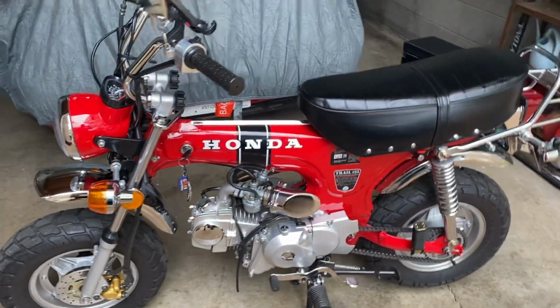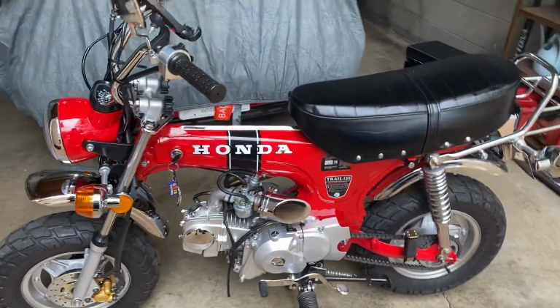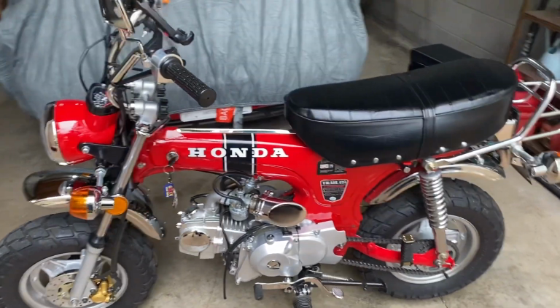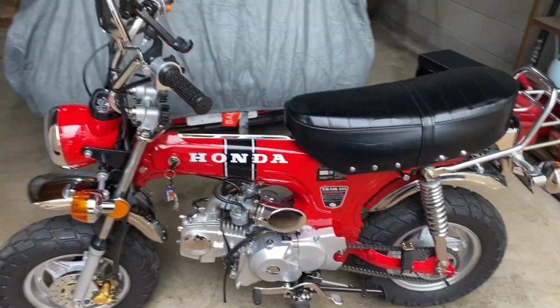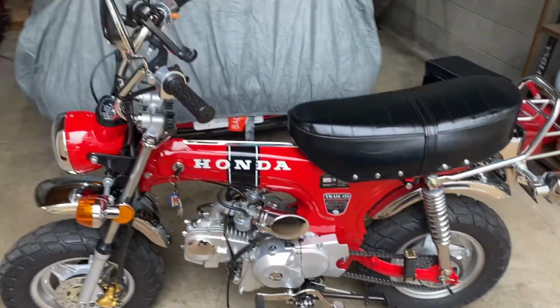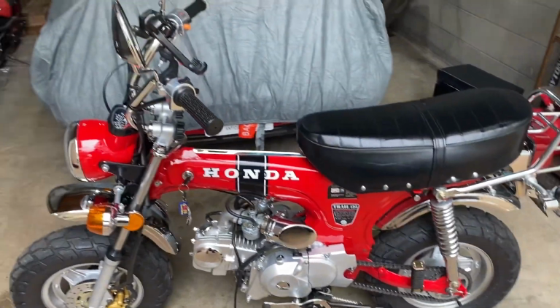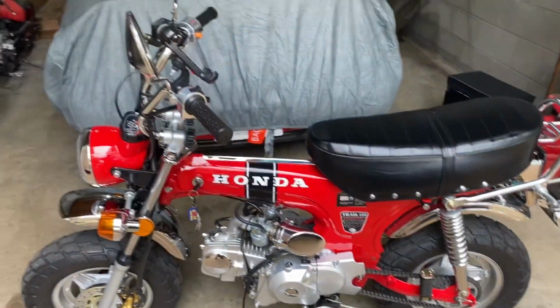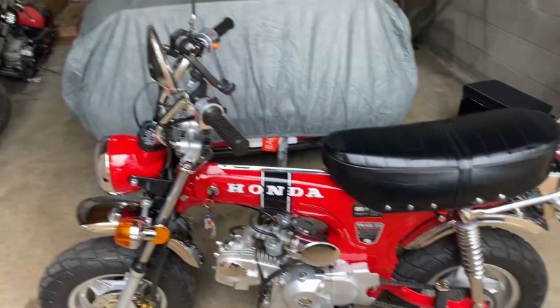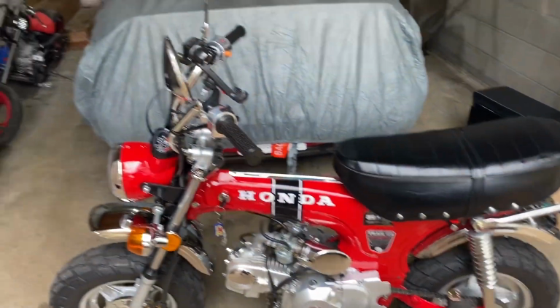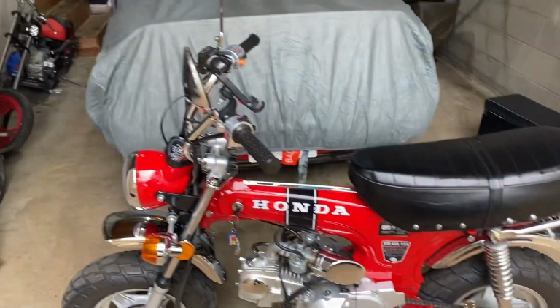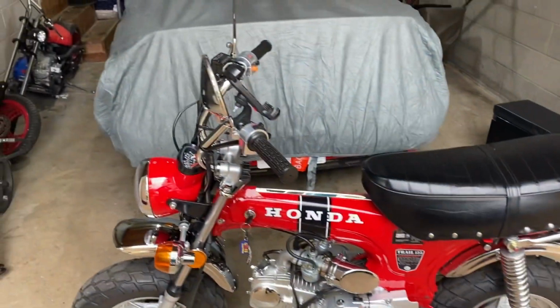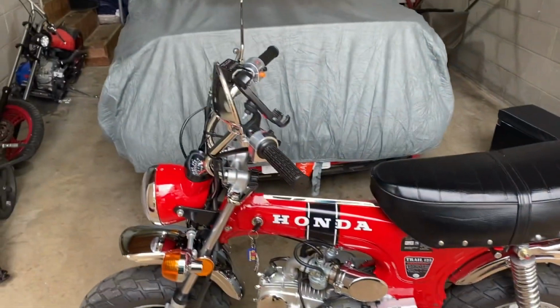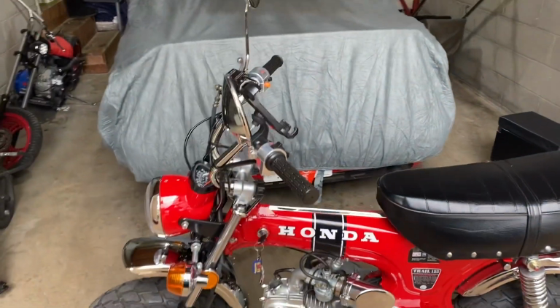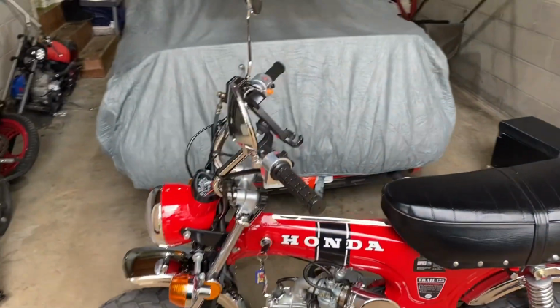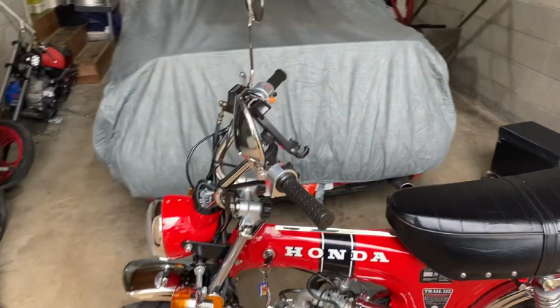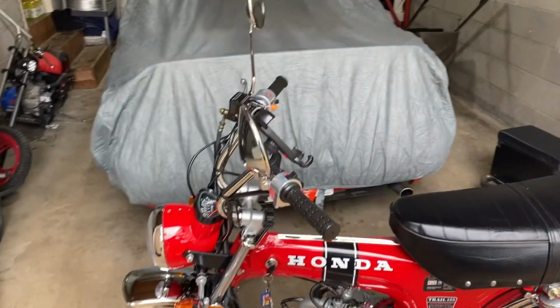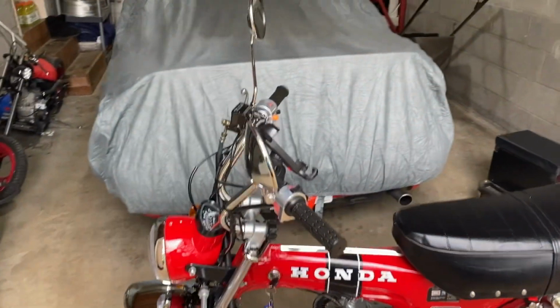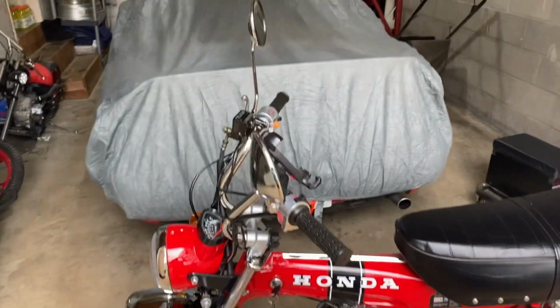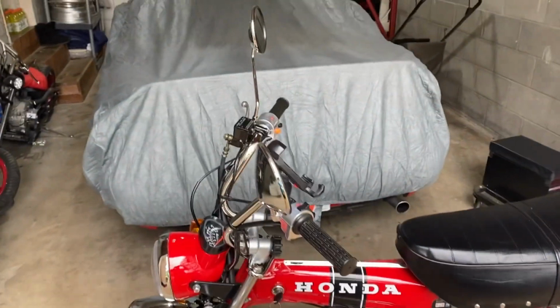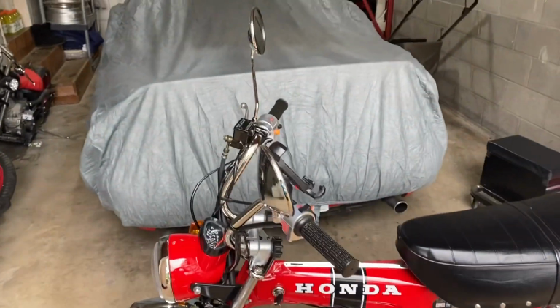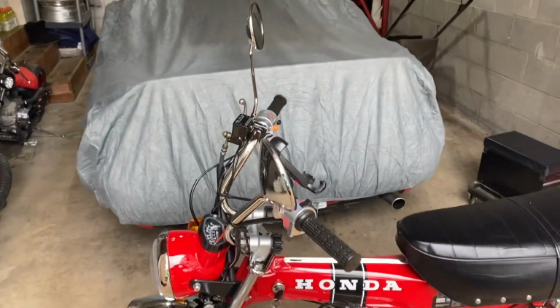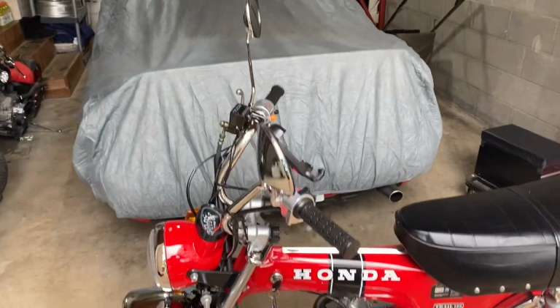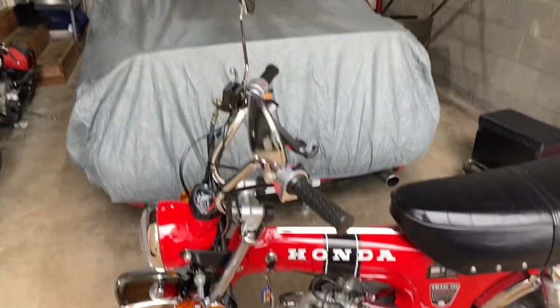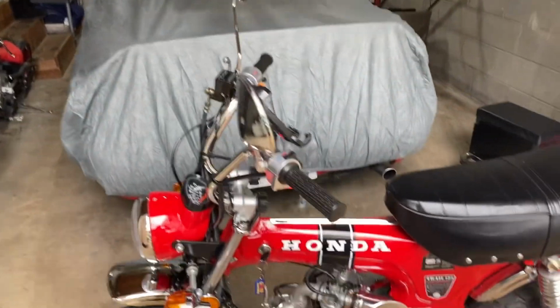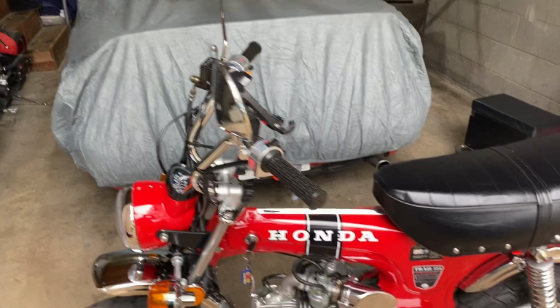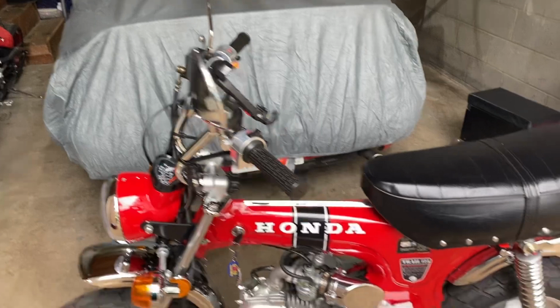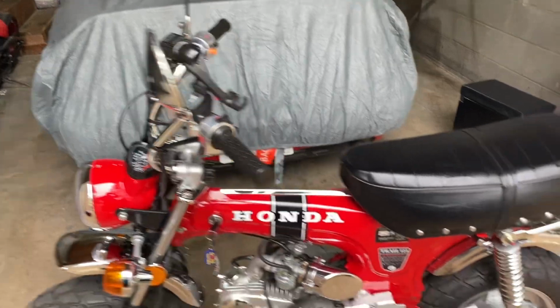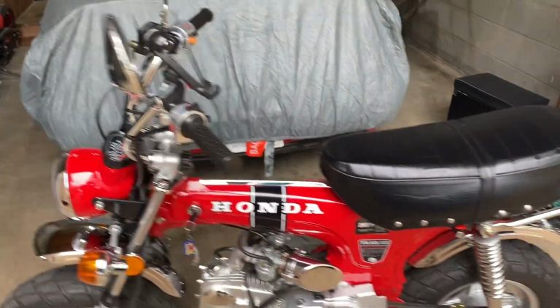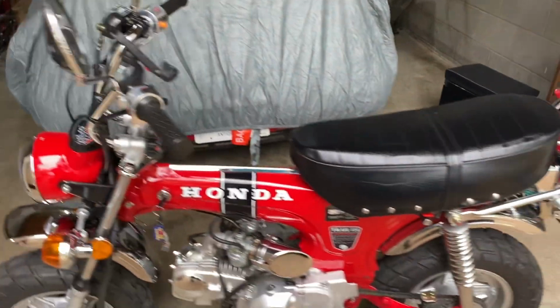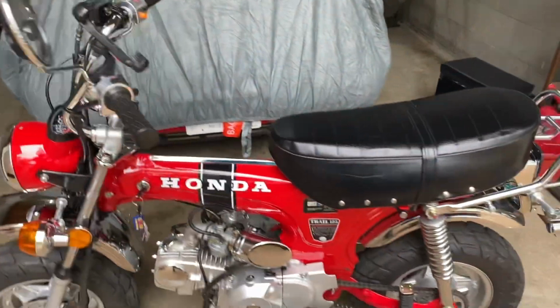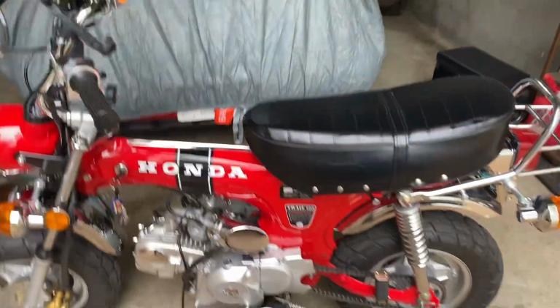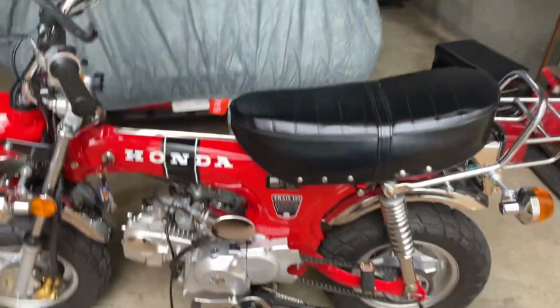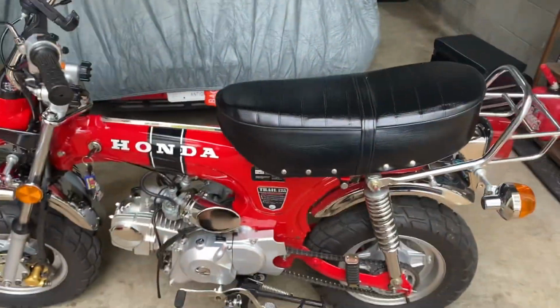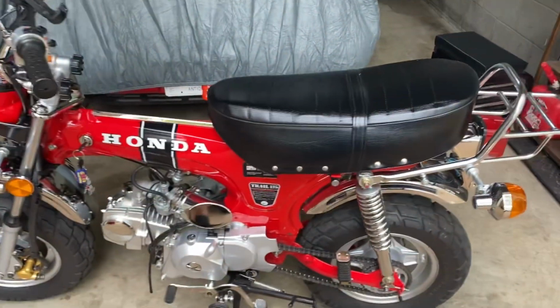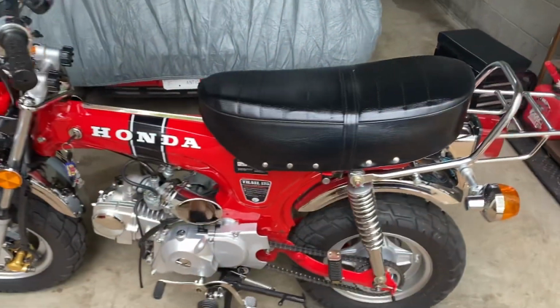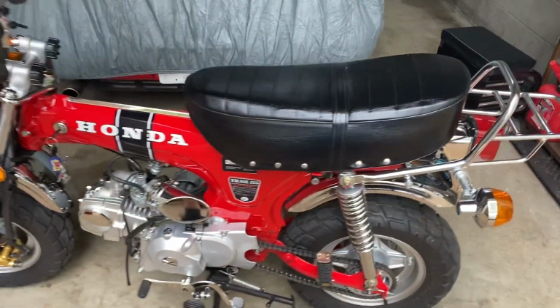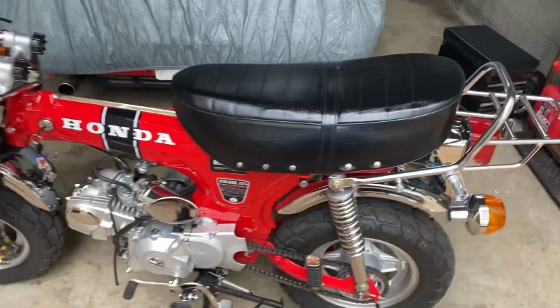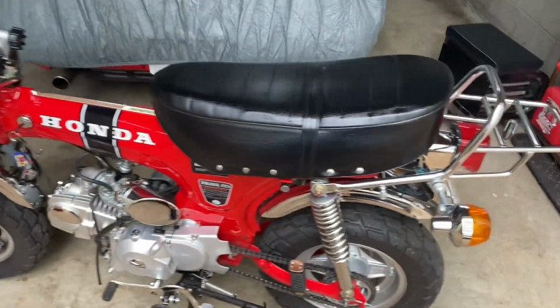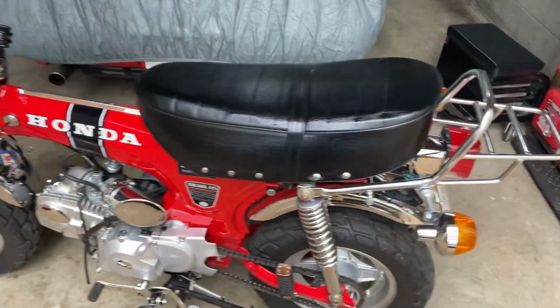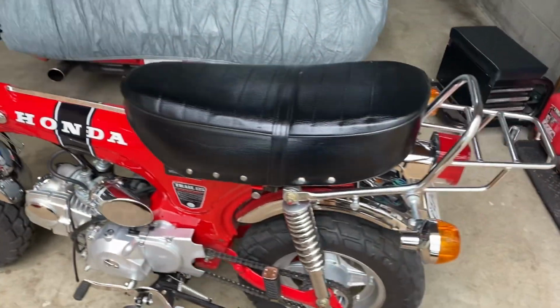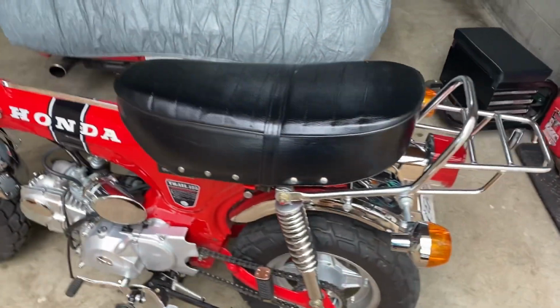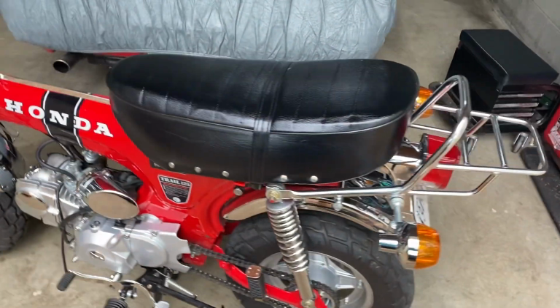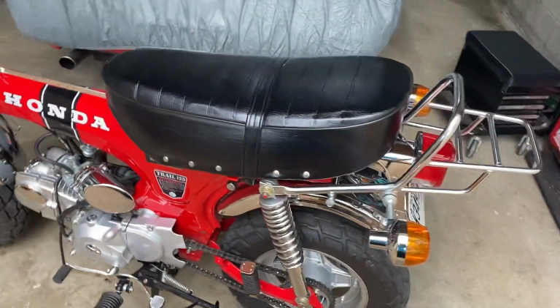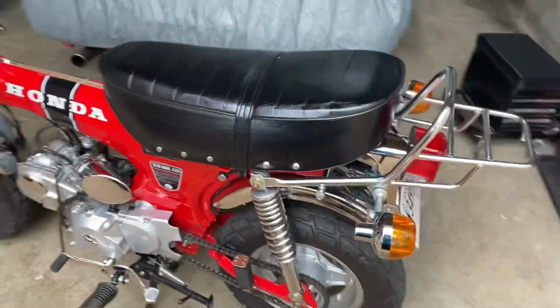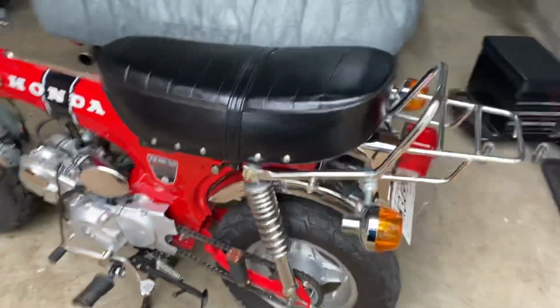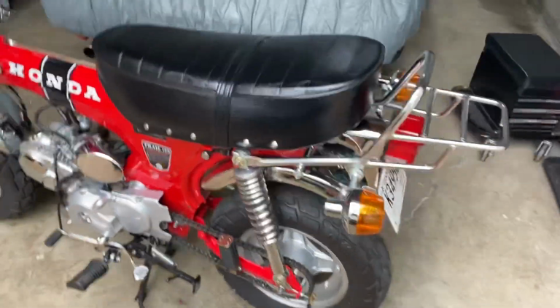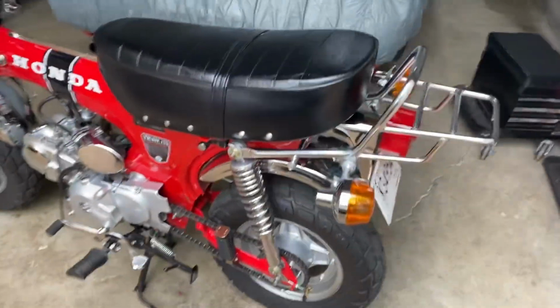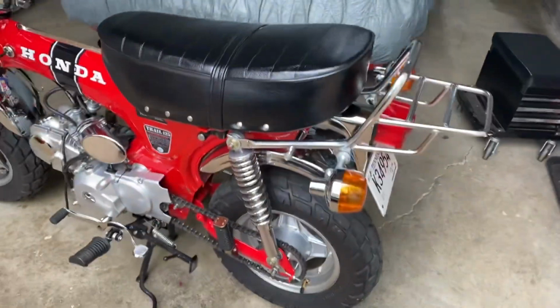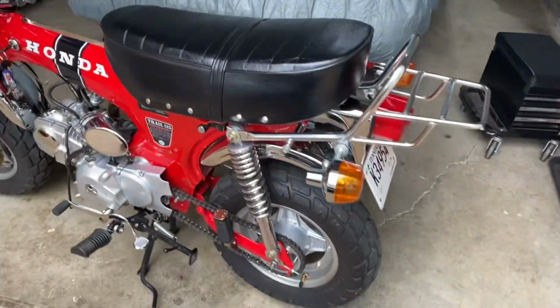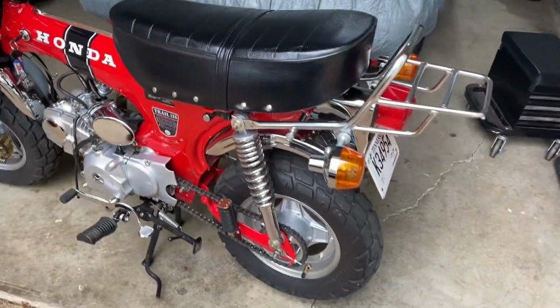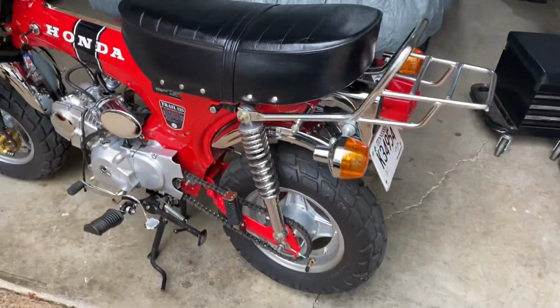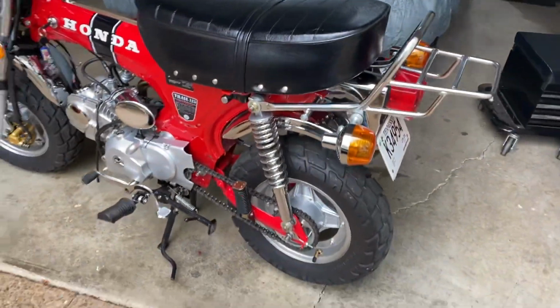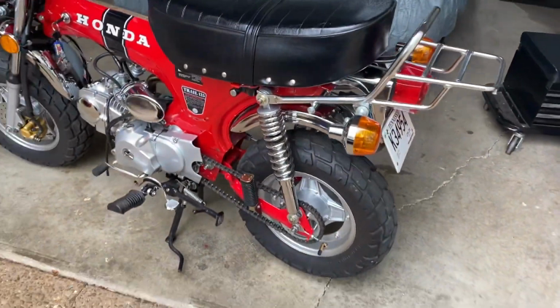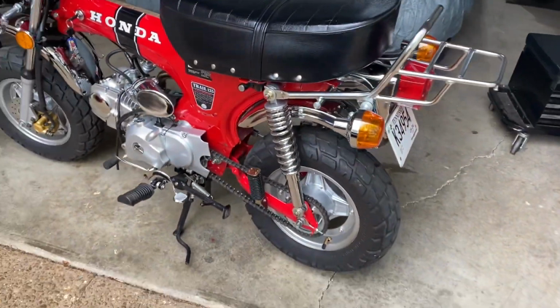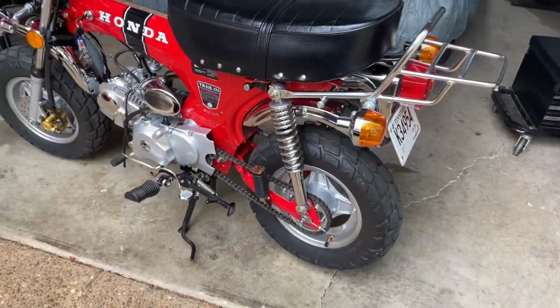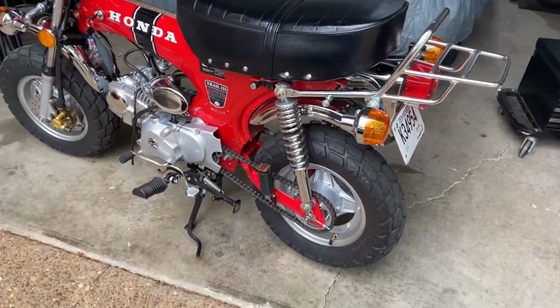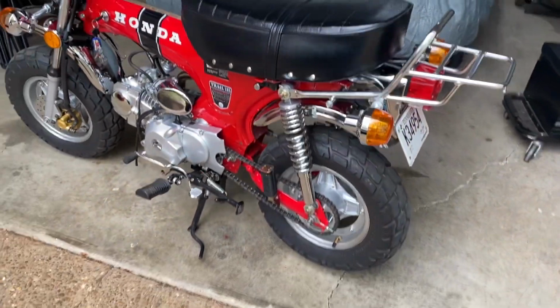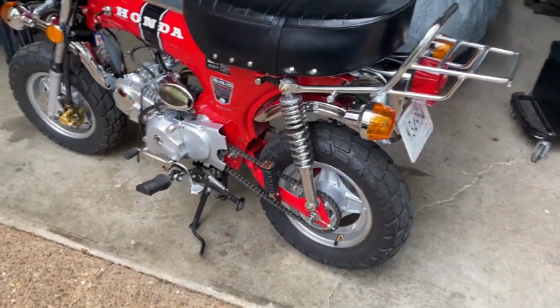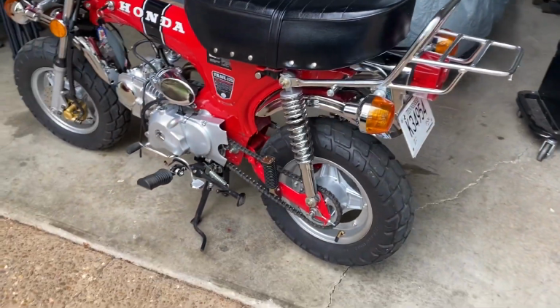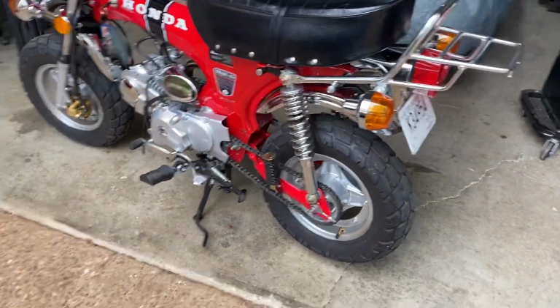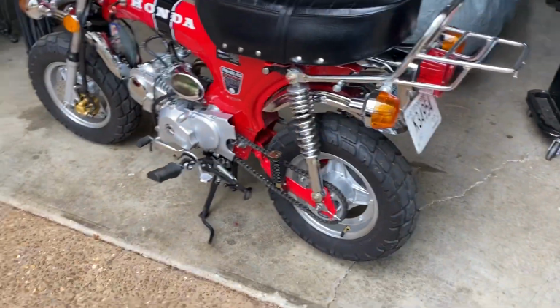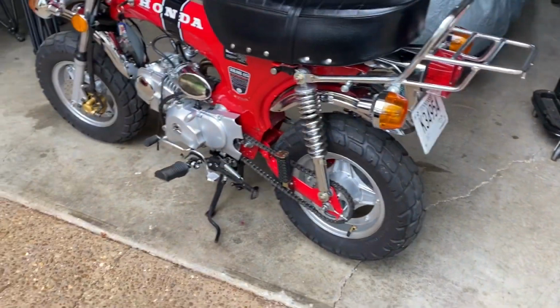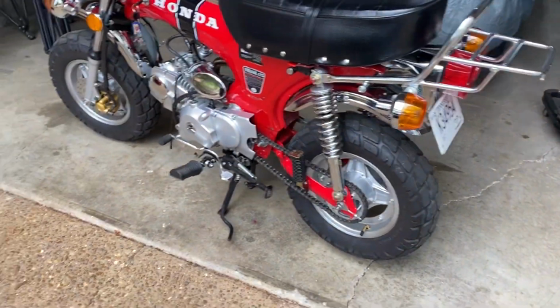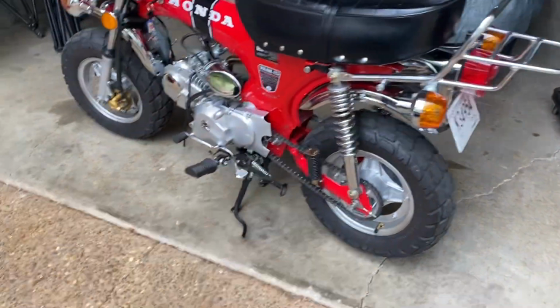I'll go over a few of my mods. If you see anything I don't specifically mention, that means it came factory.